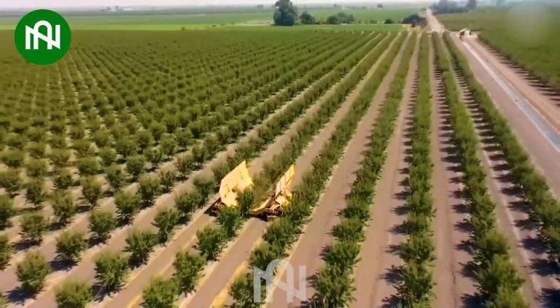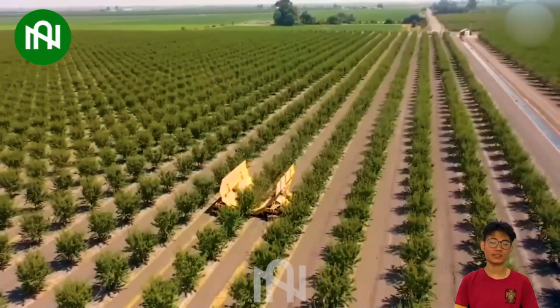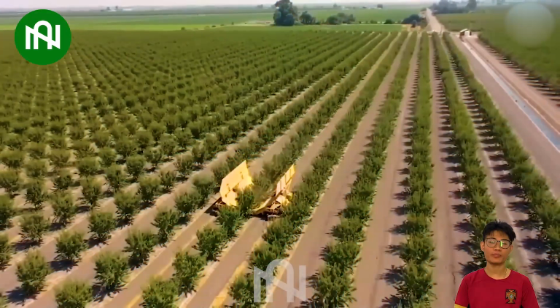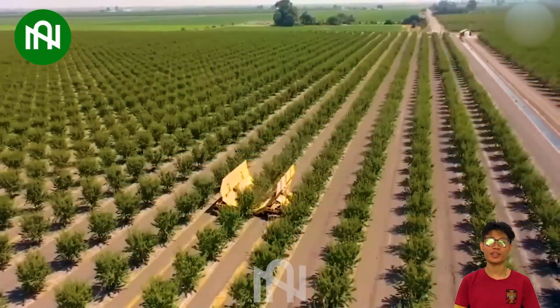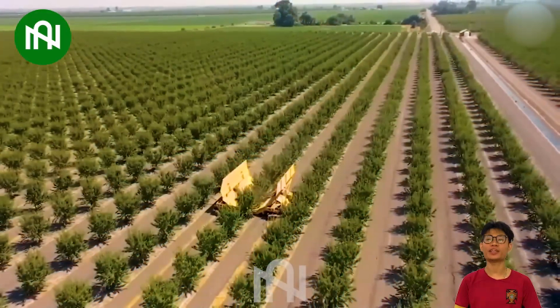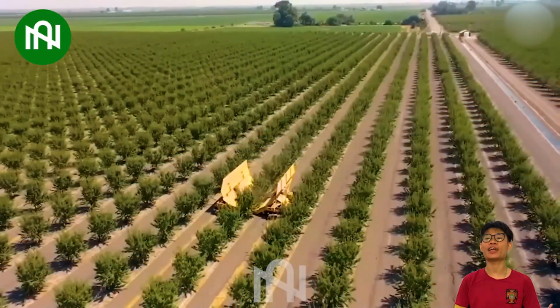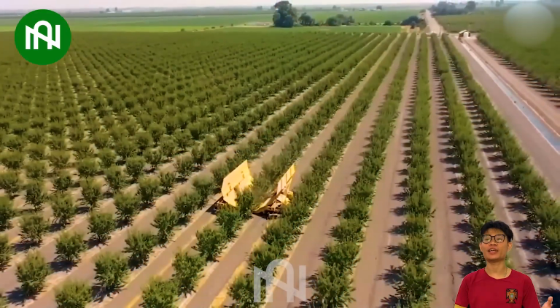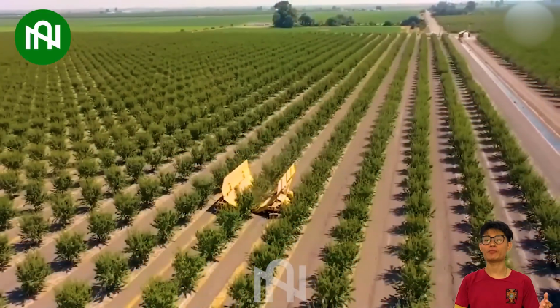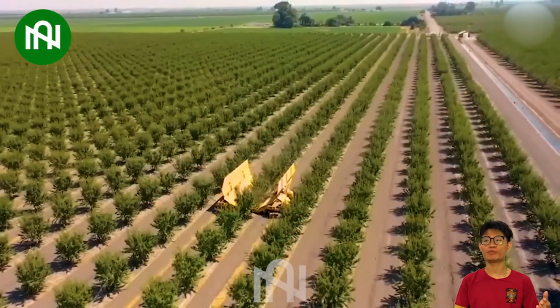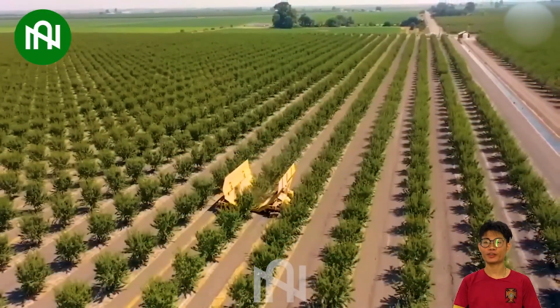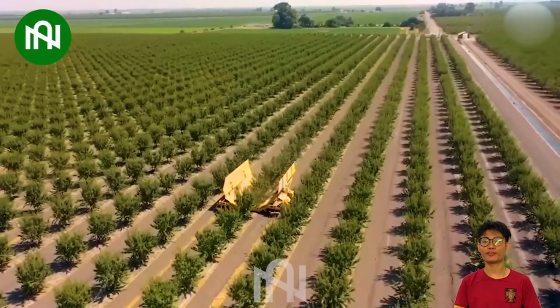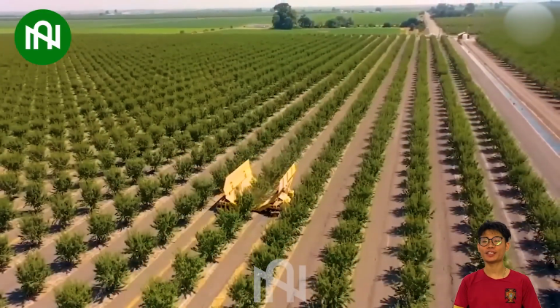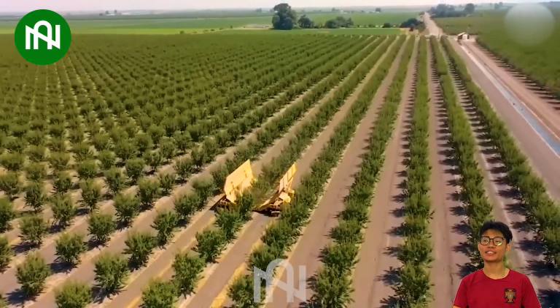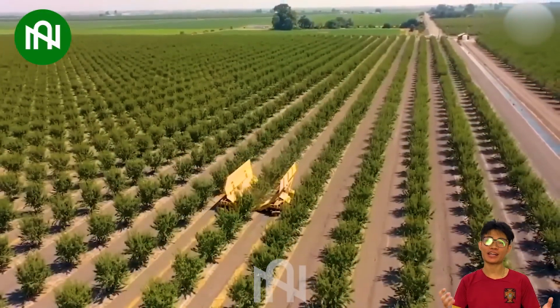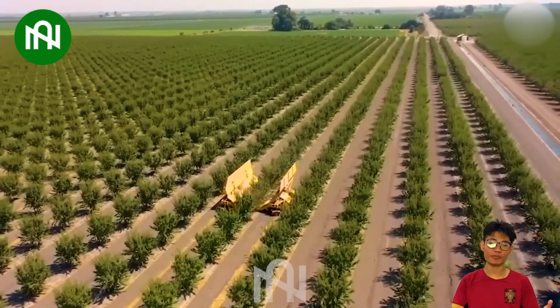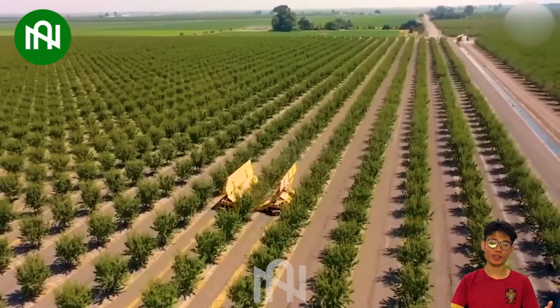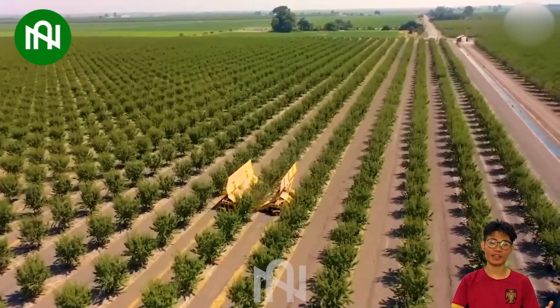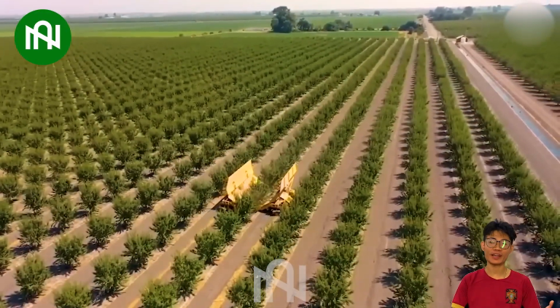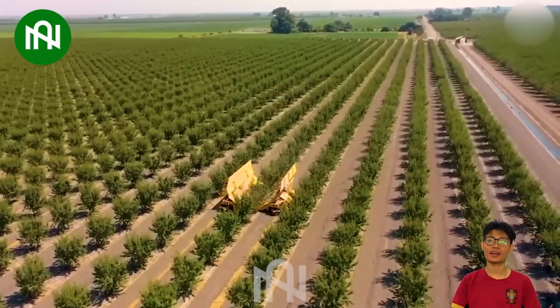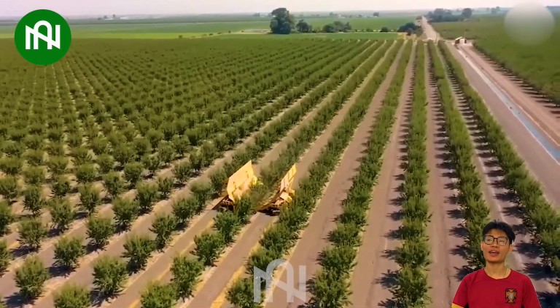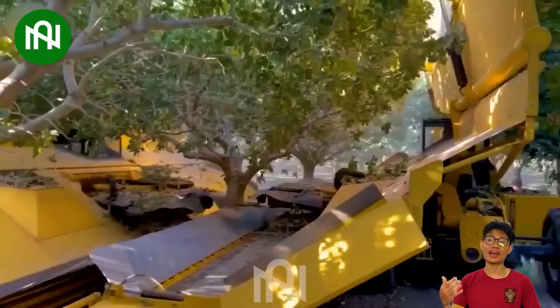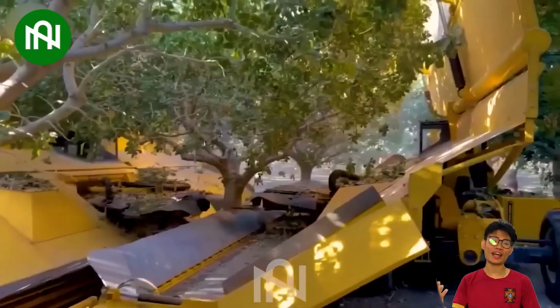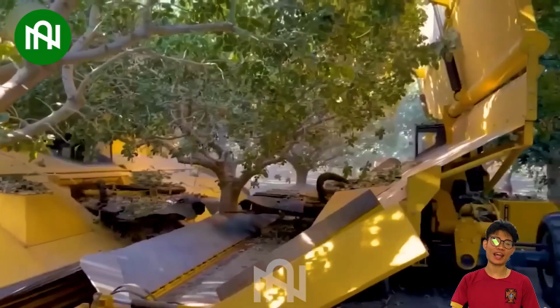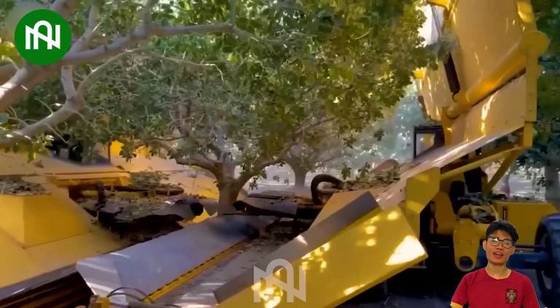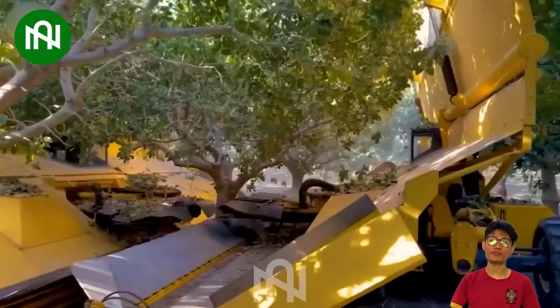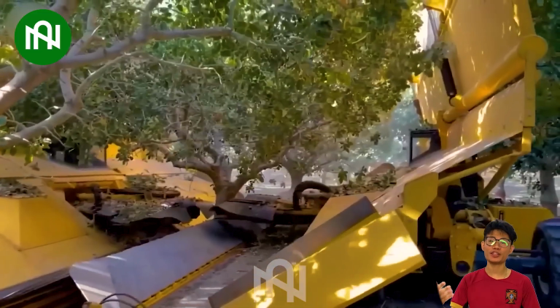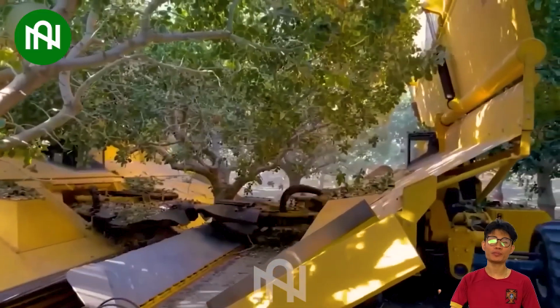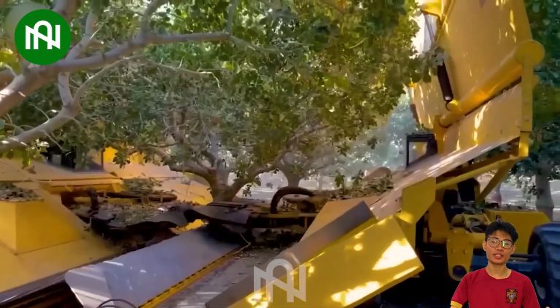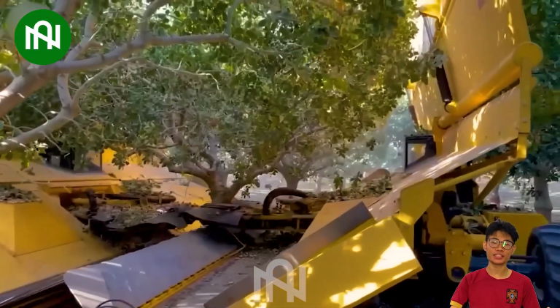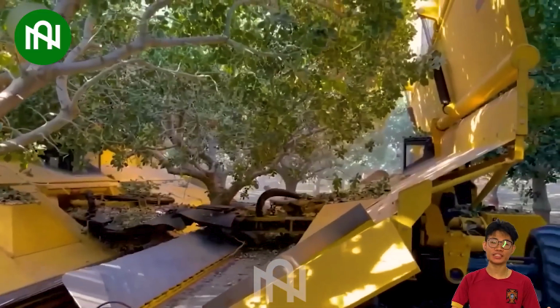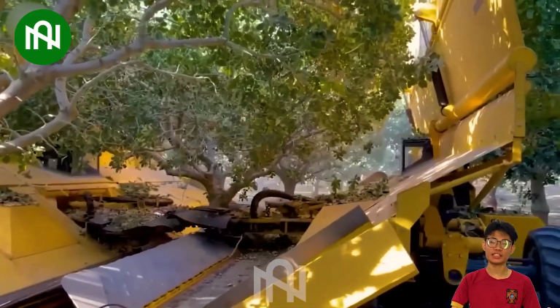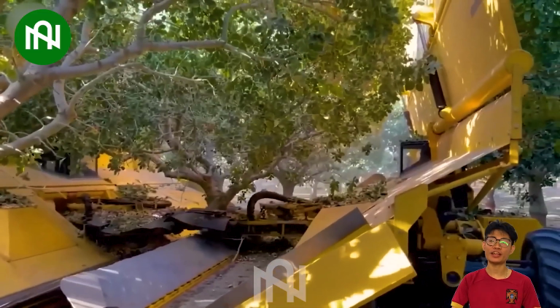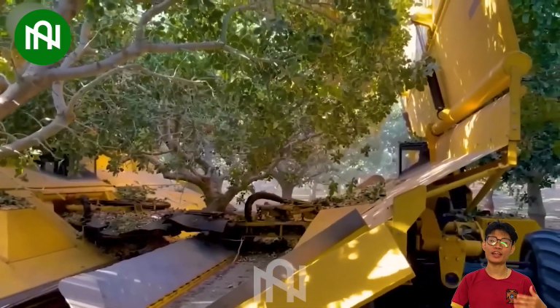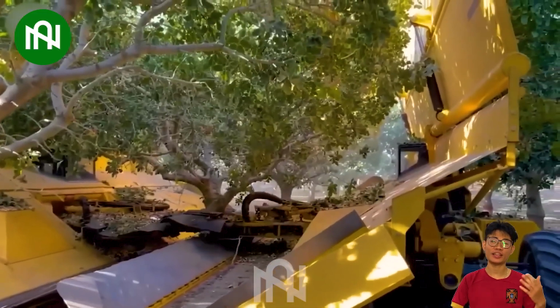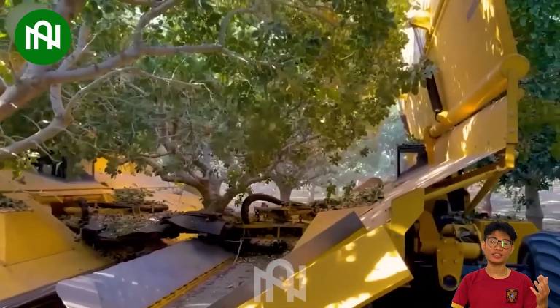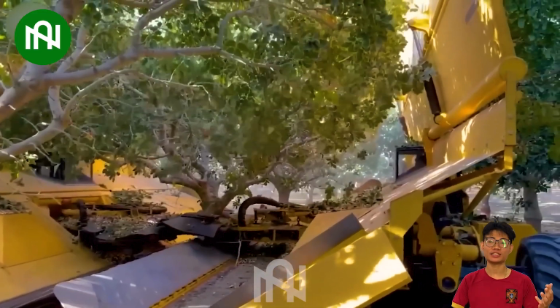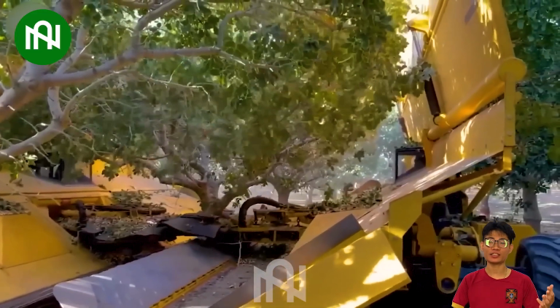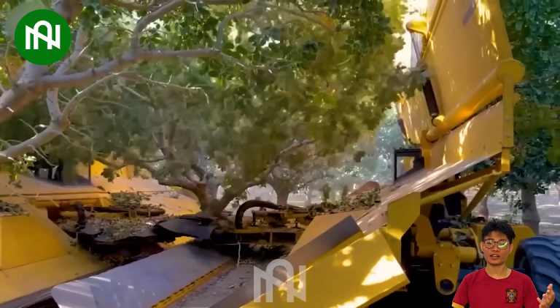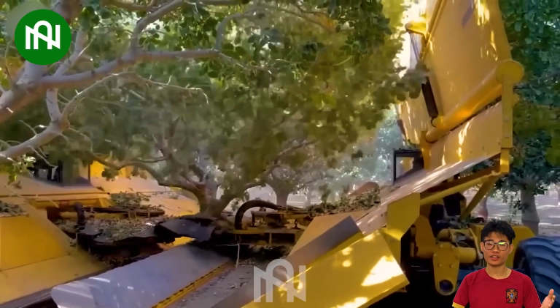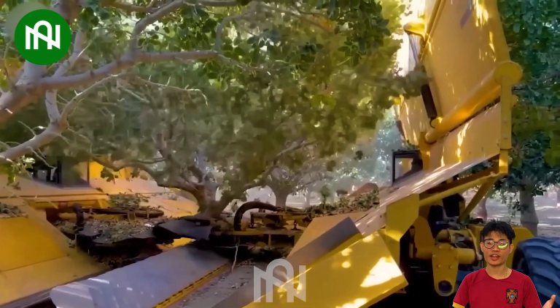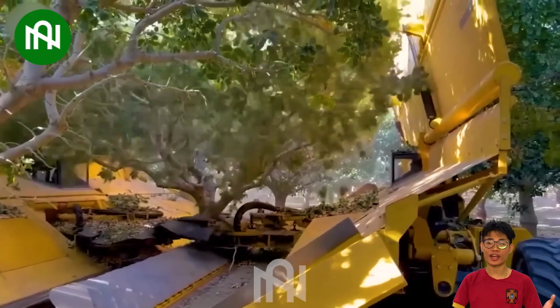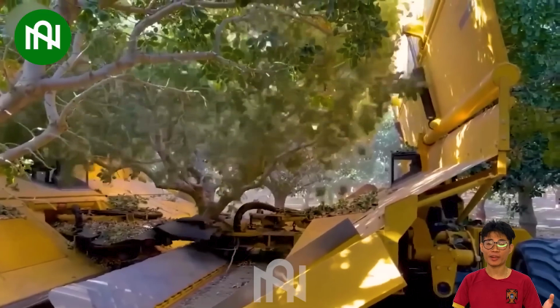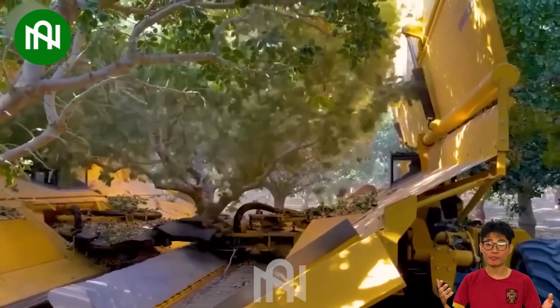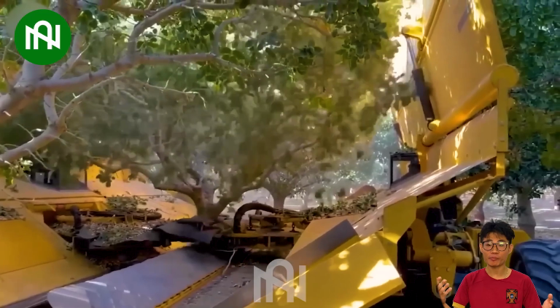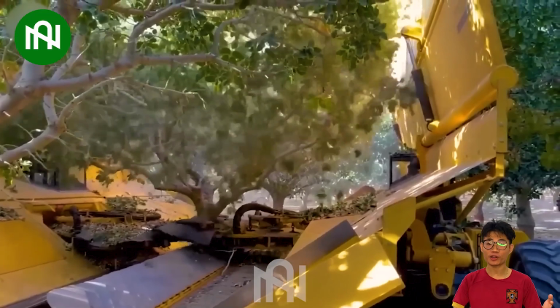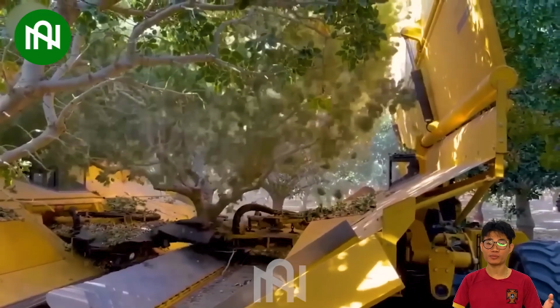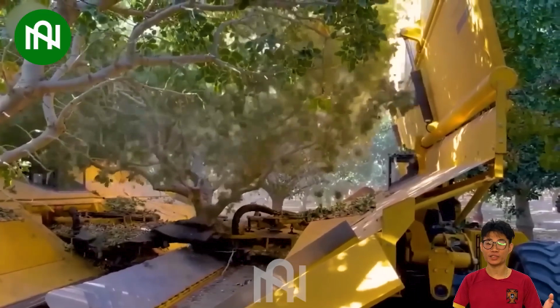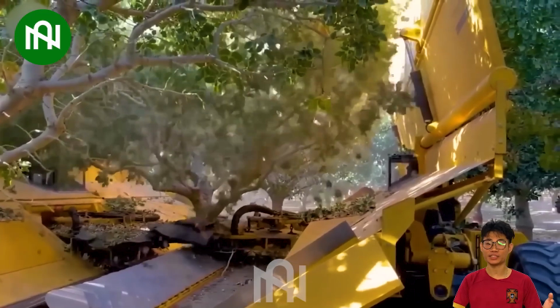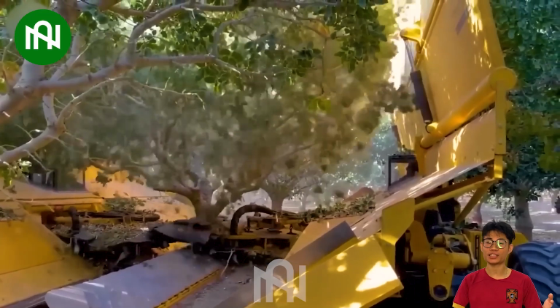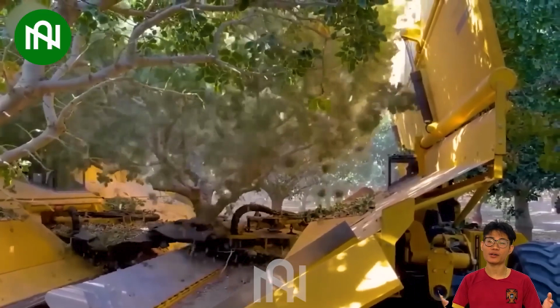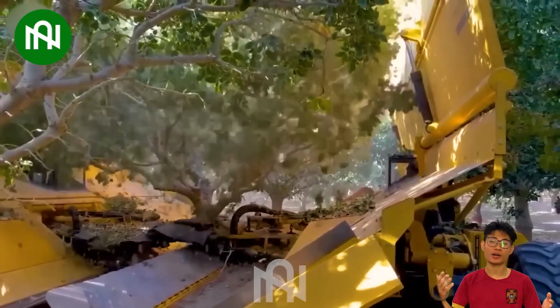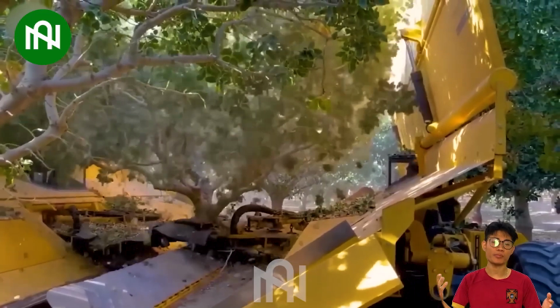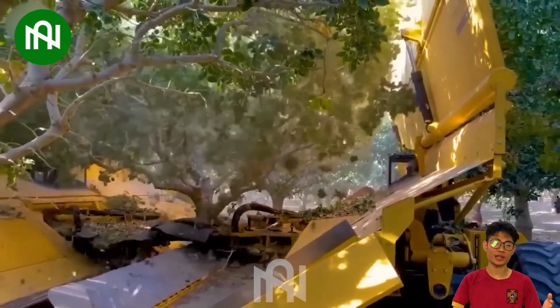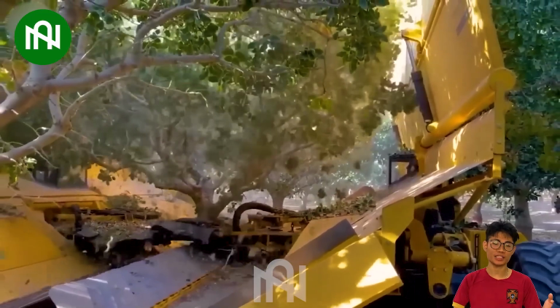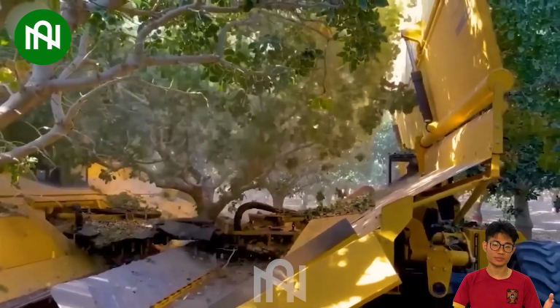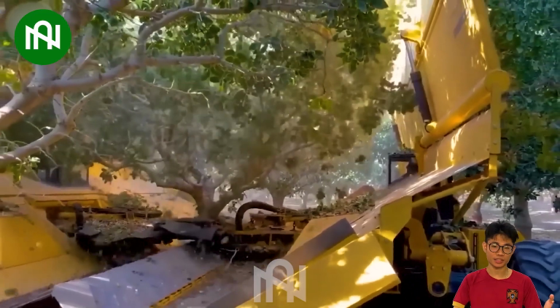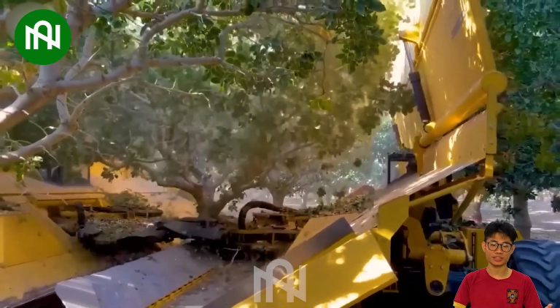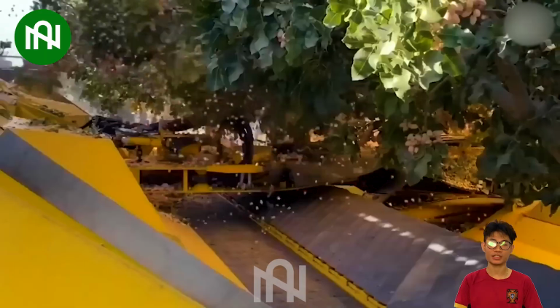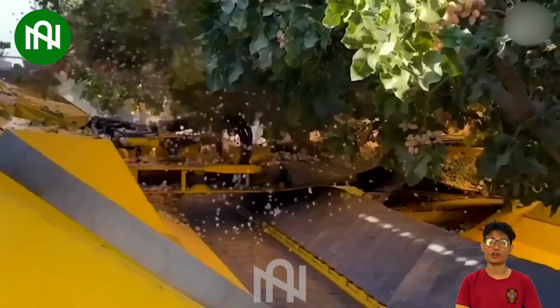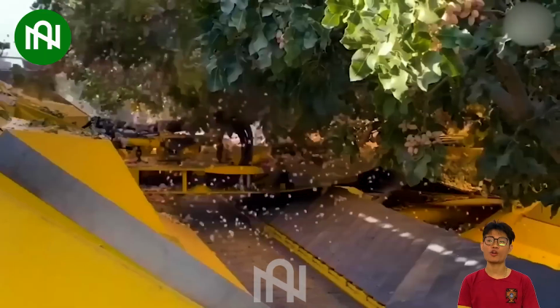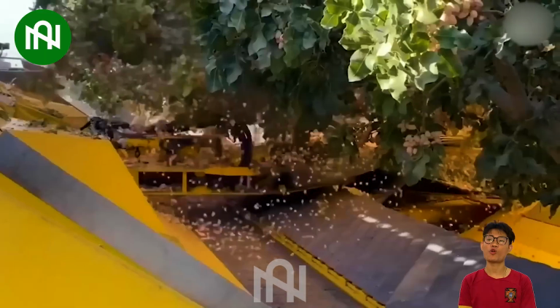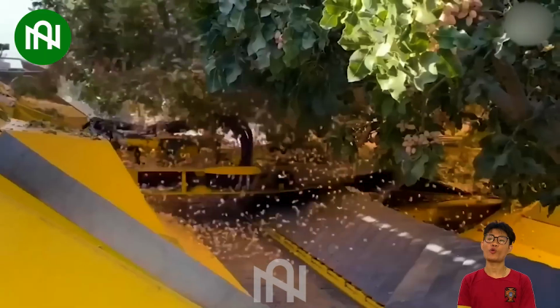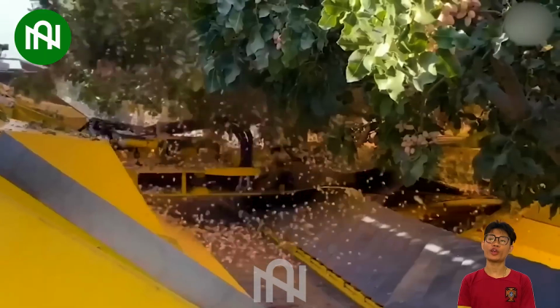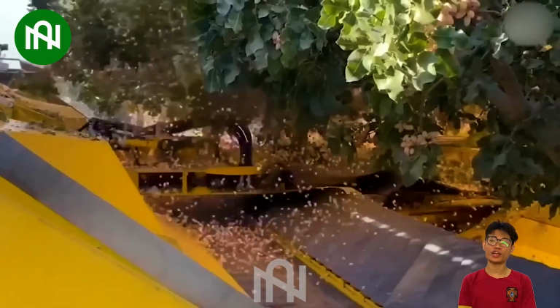Using tree-shaking technology for nut harvesting, an efficient gathering of tree nuts with this incredible machine!